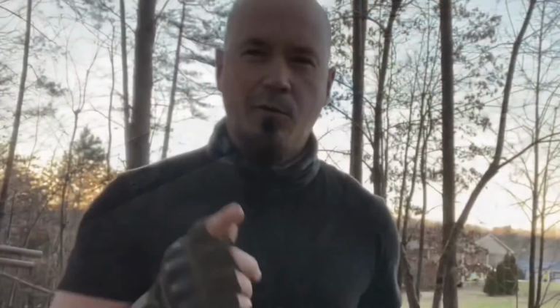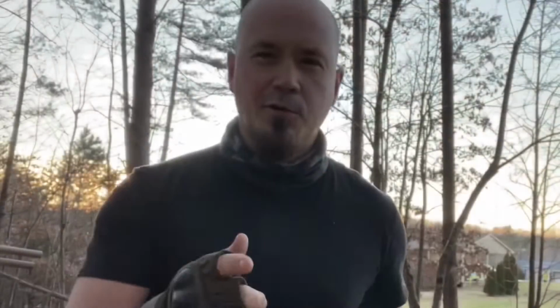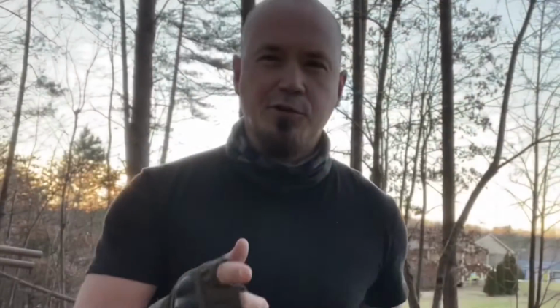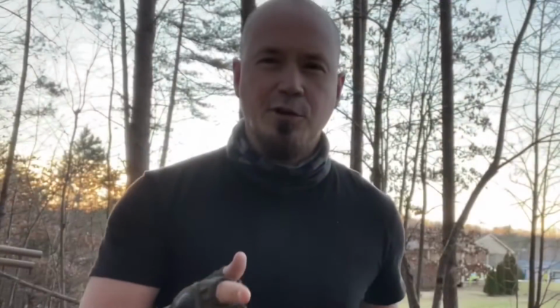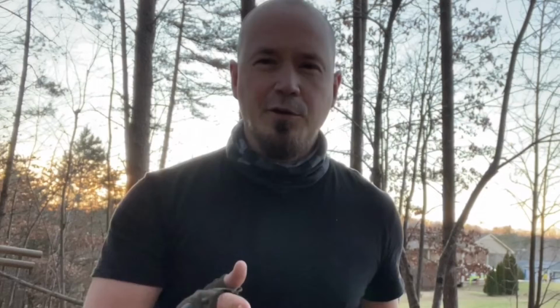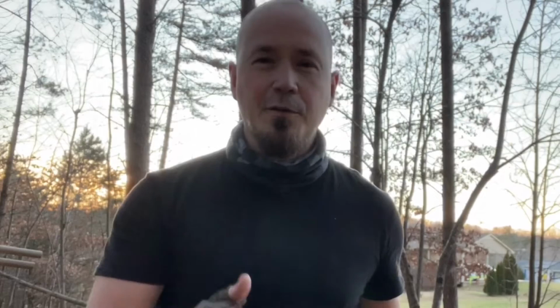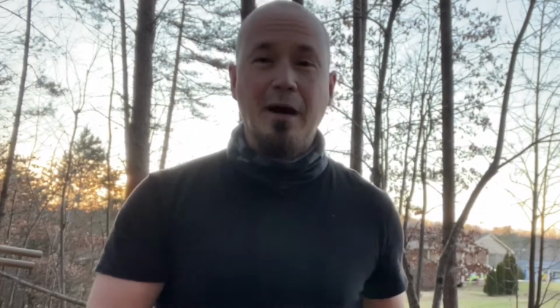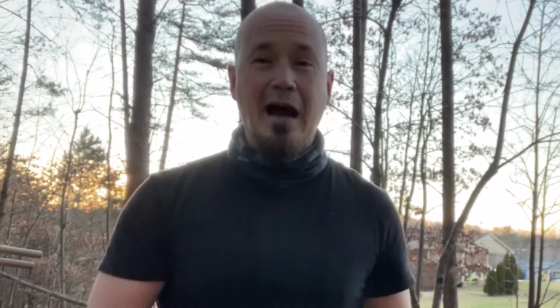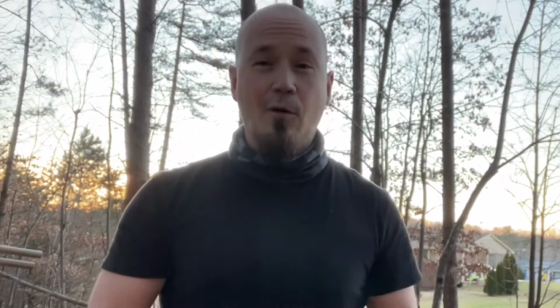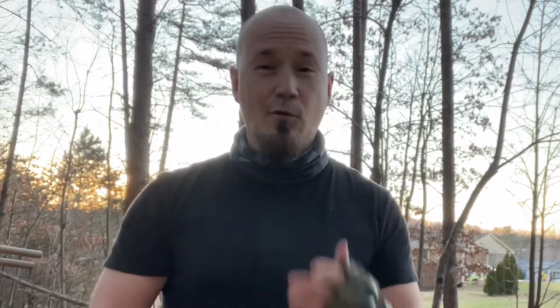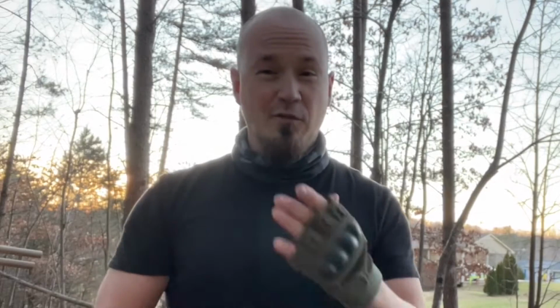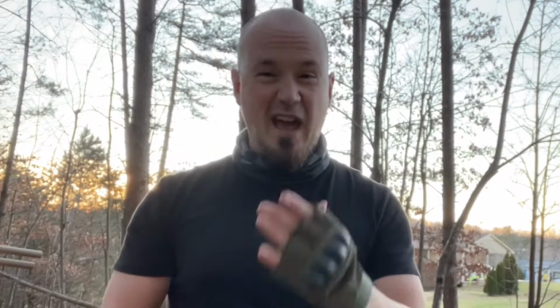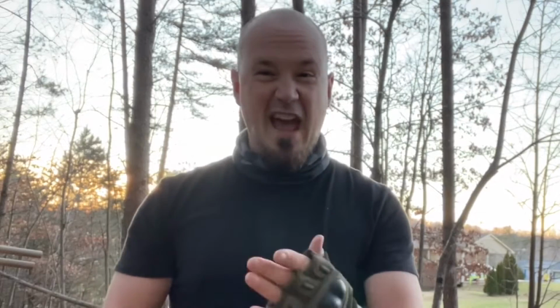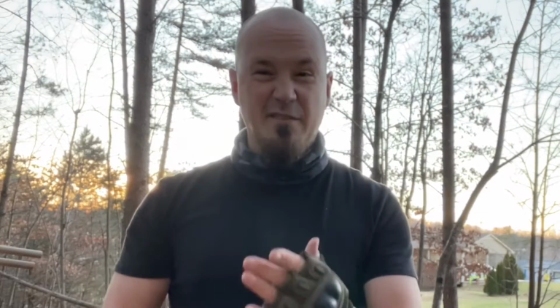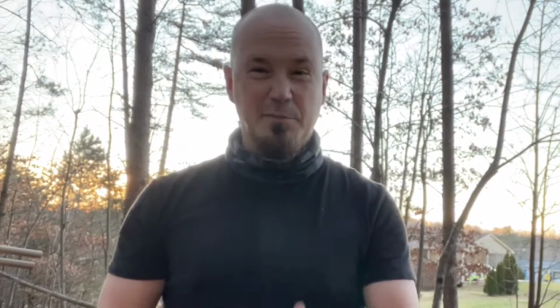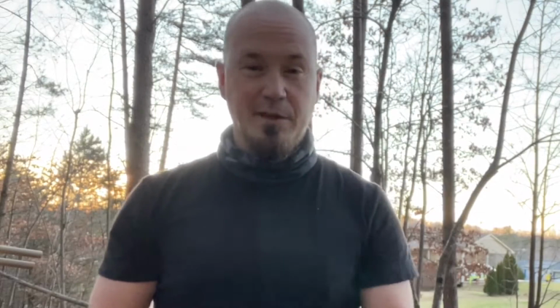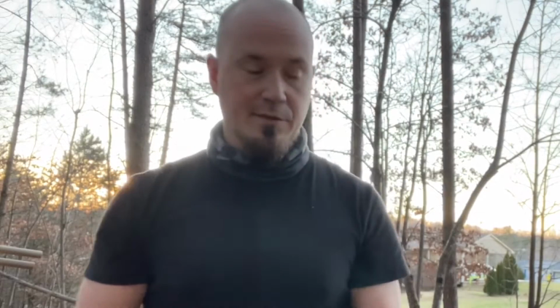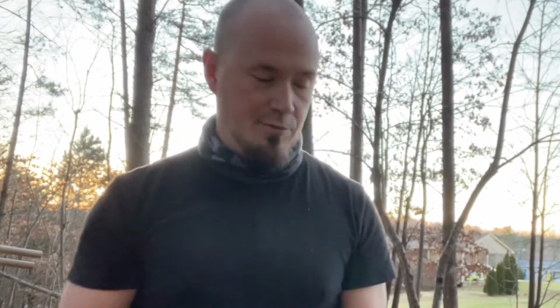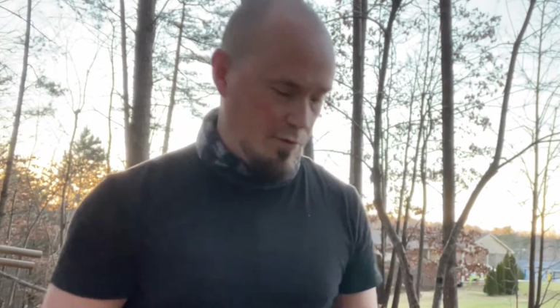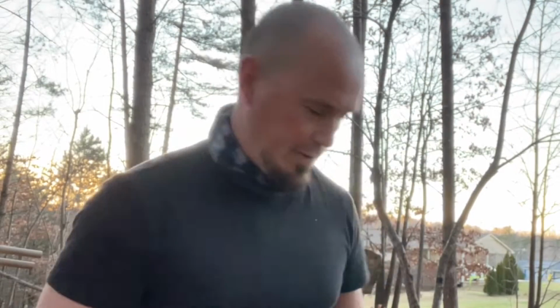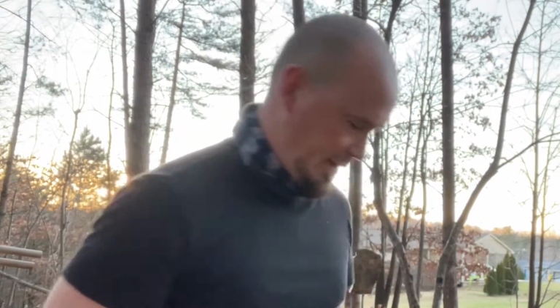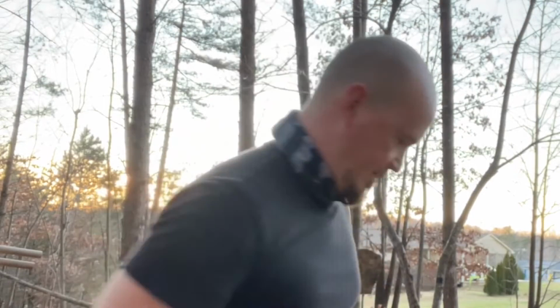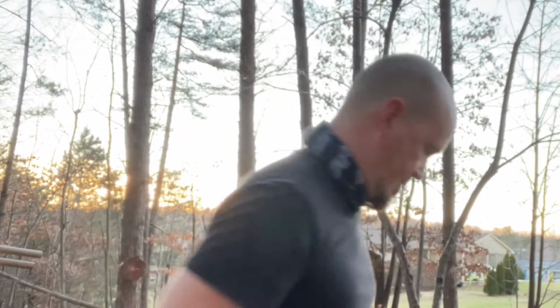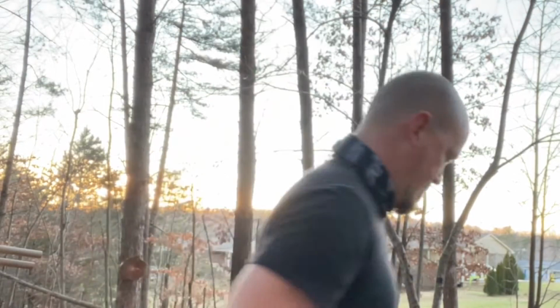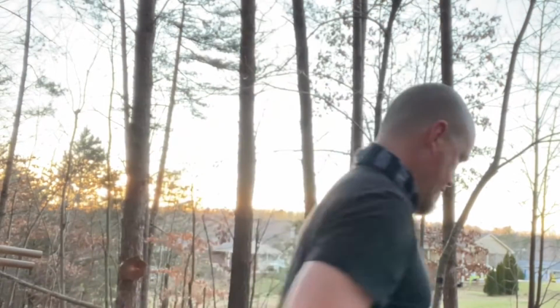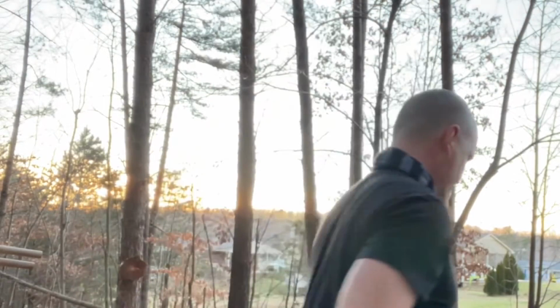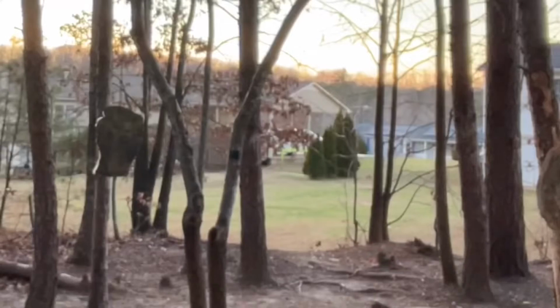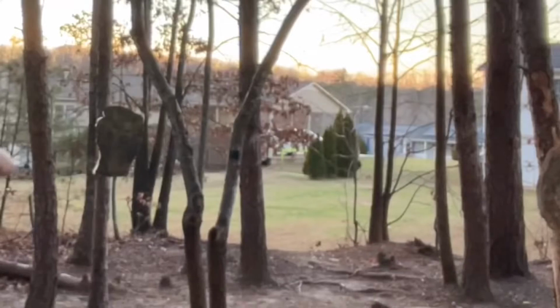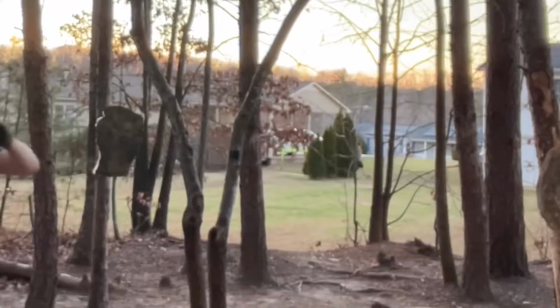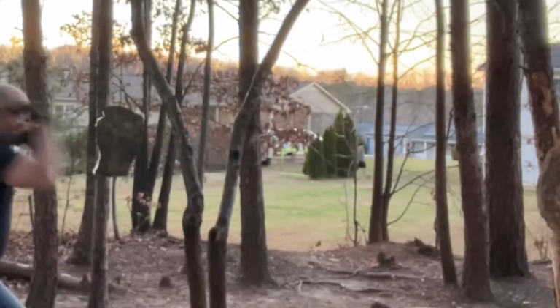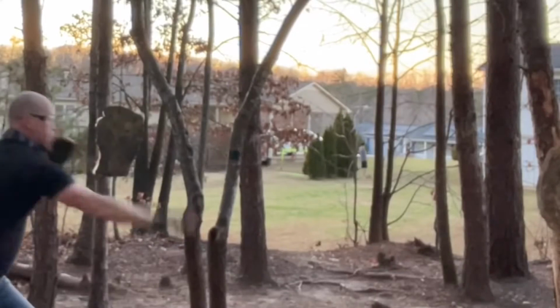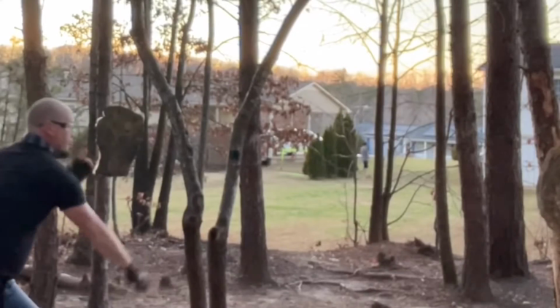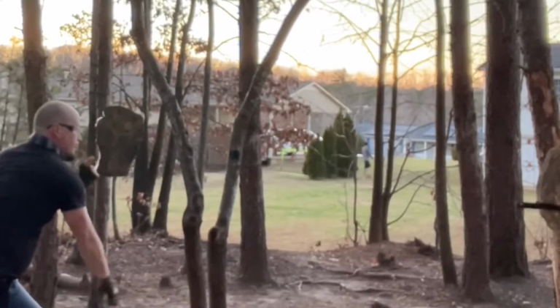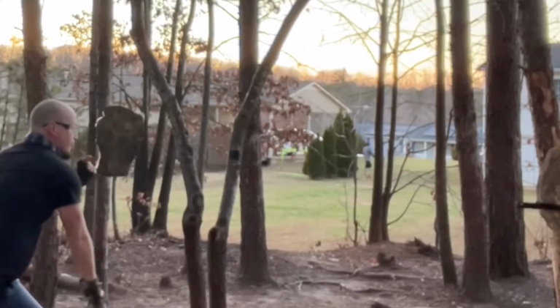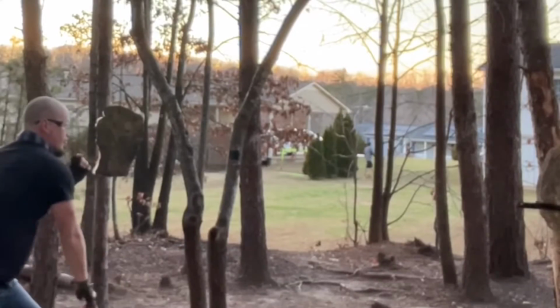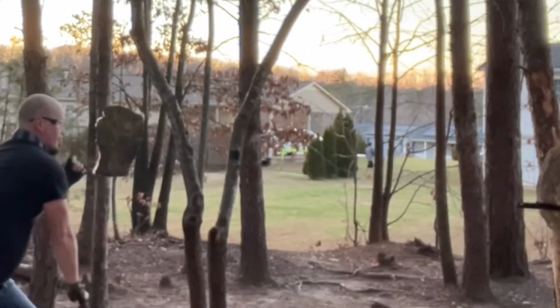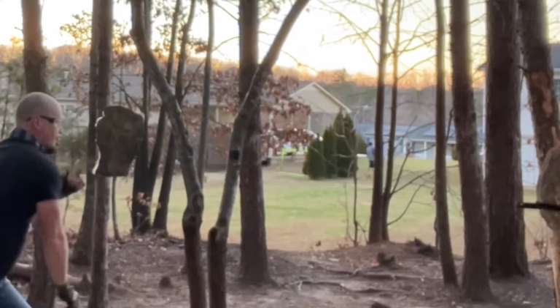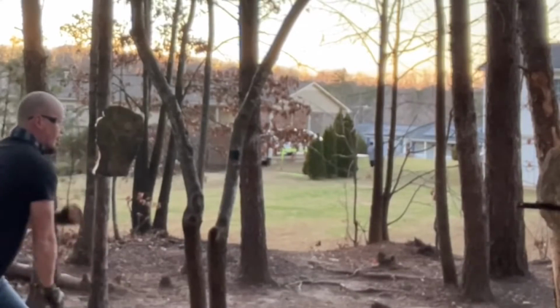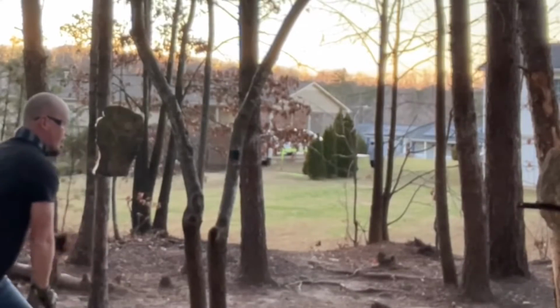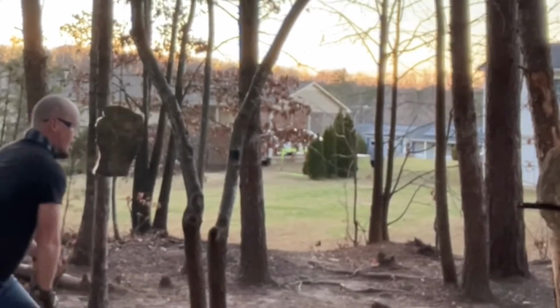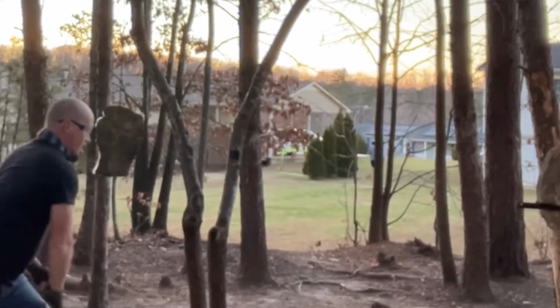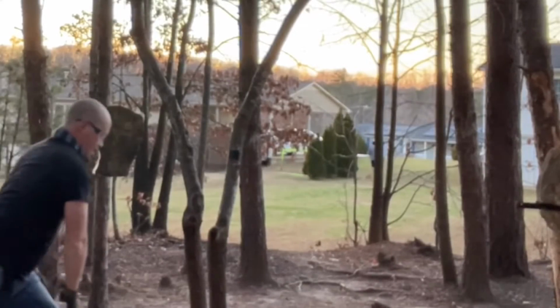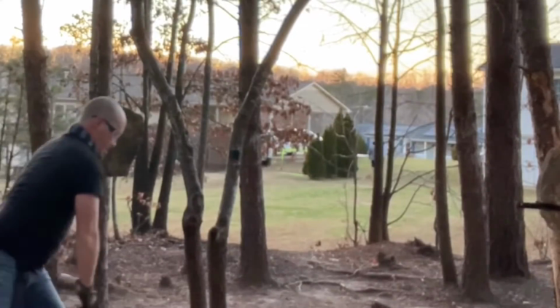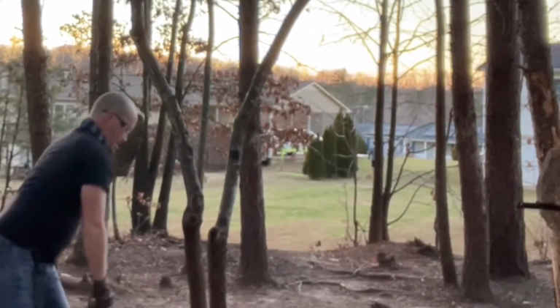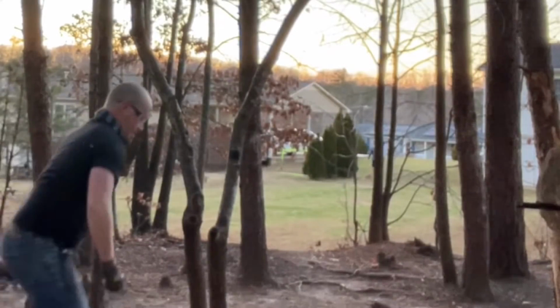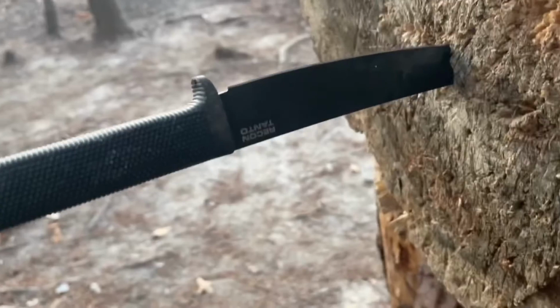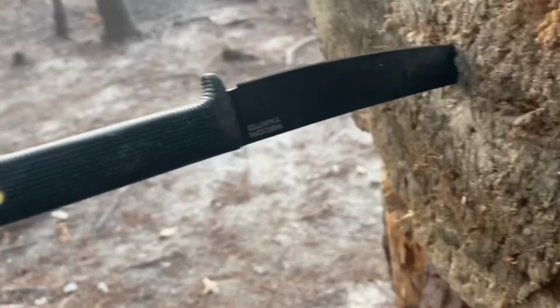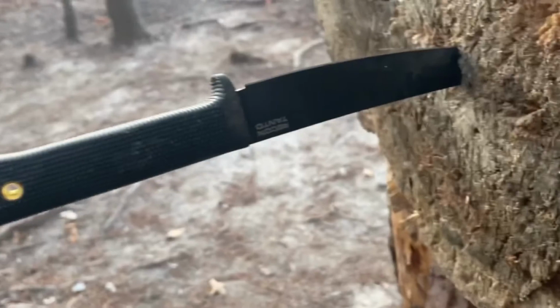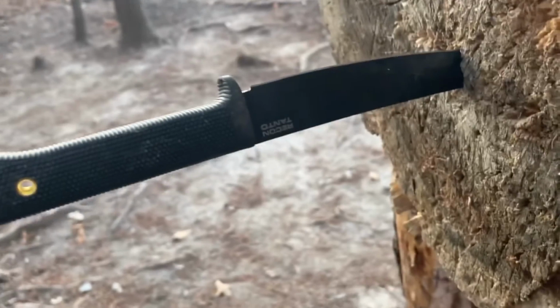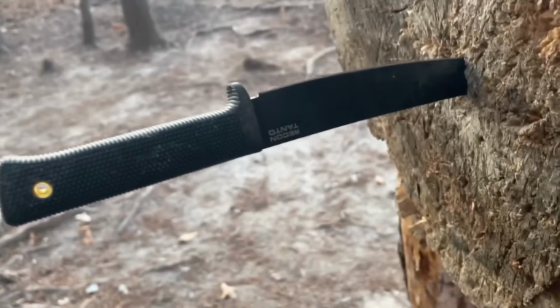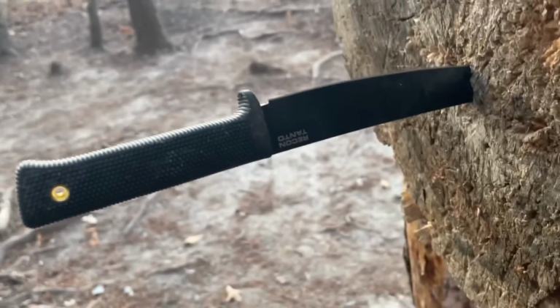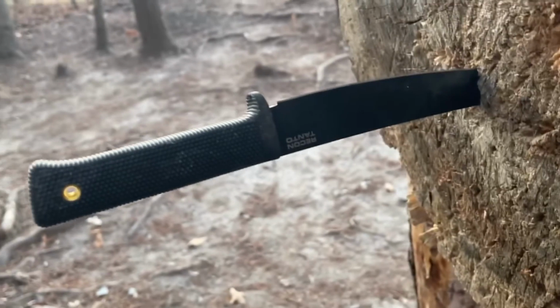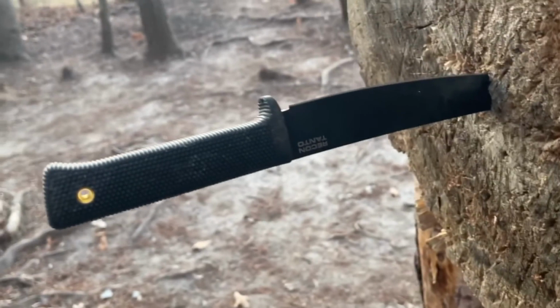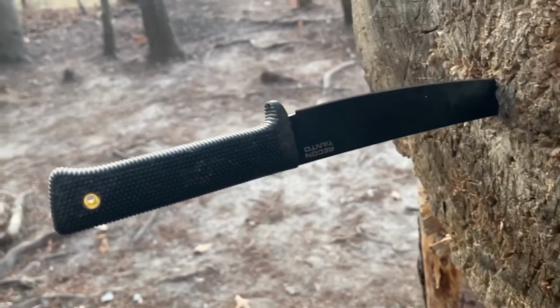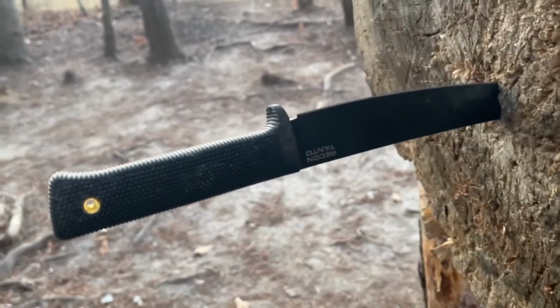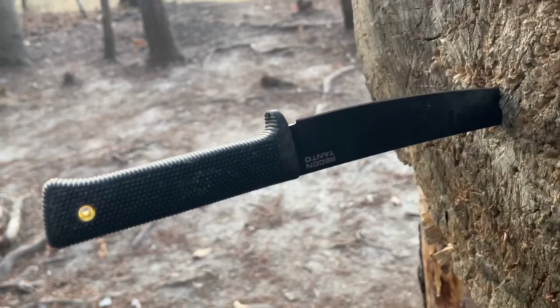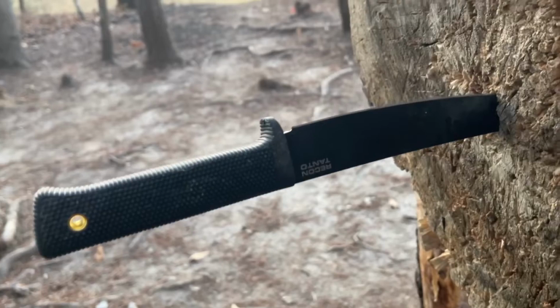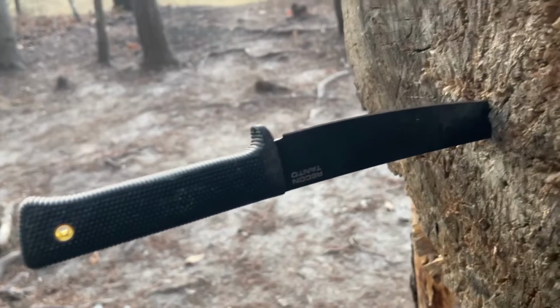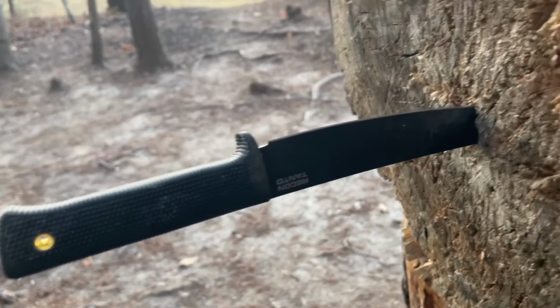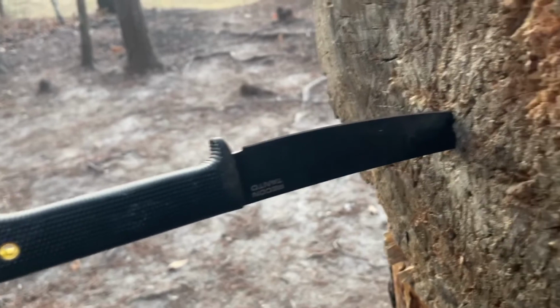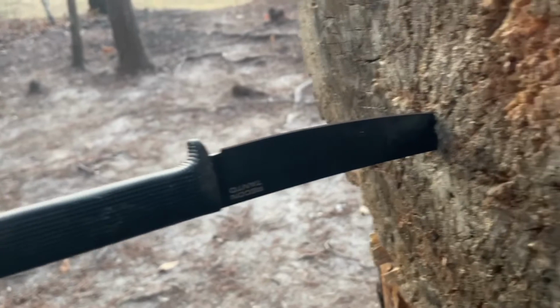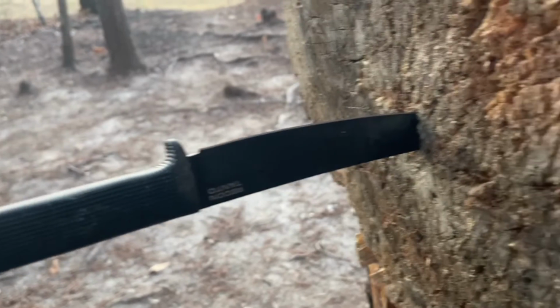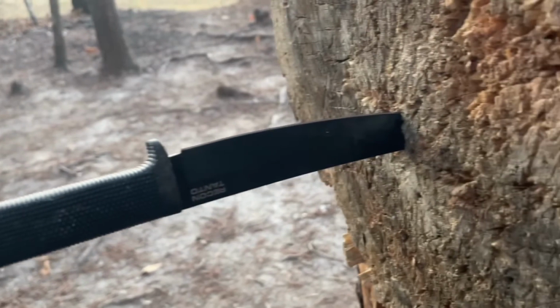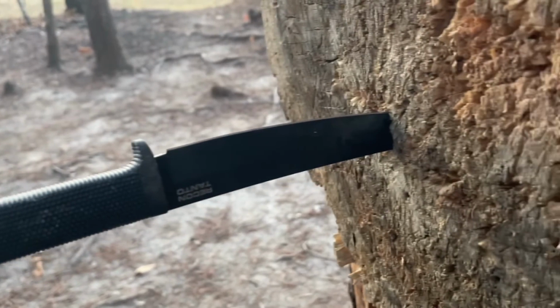I want to show you the power of half-spin throwing. Look at that.